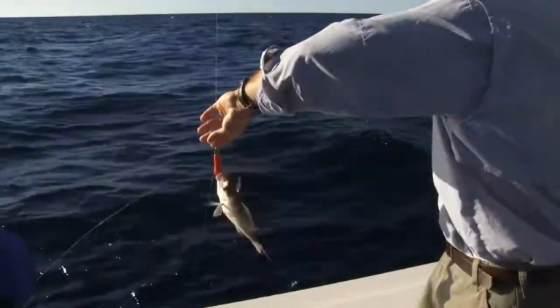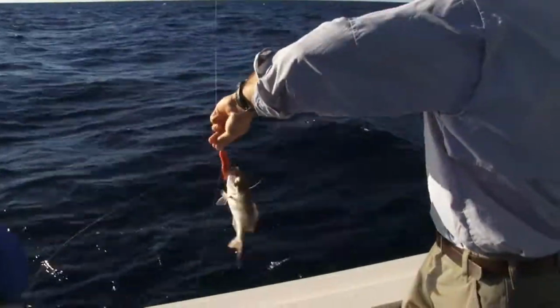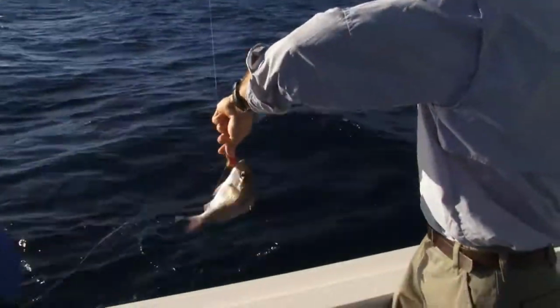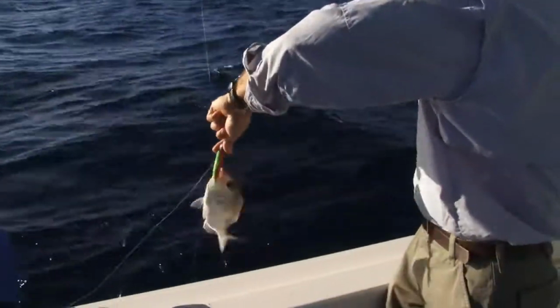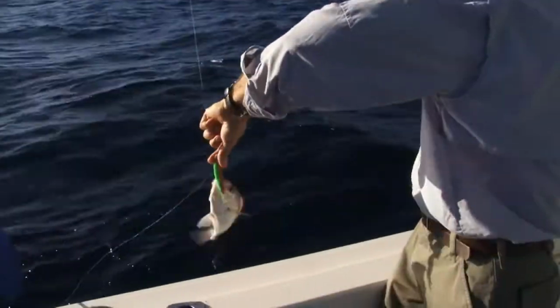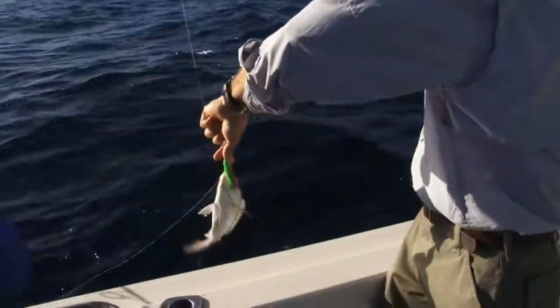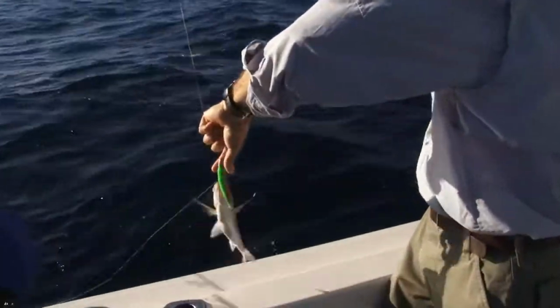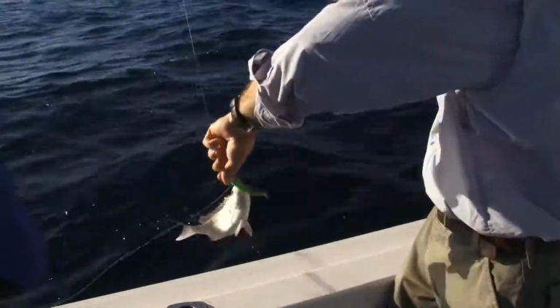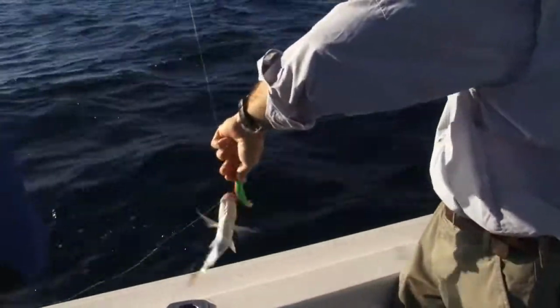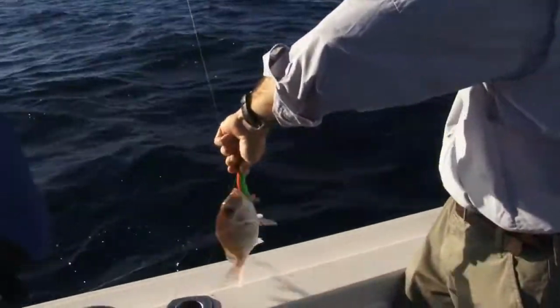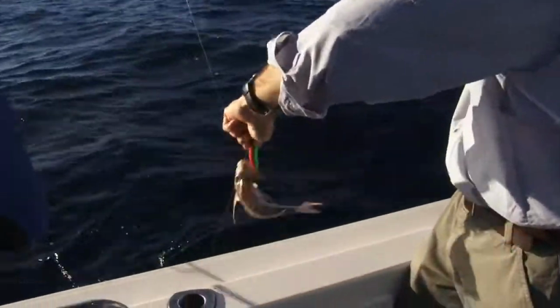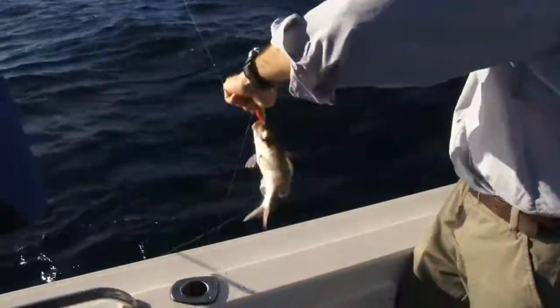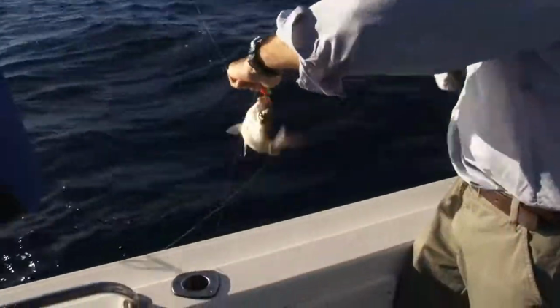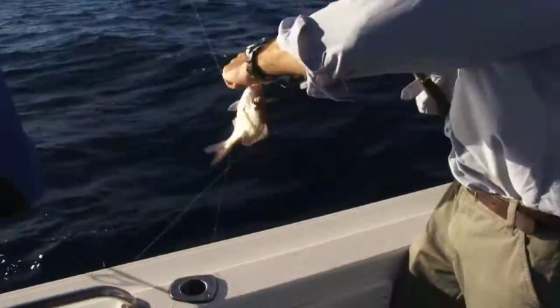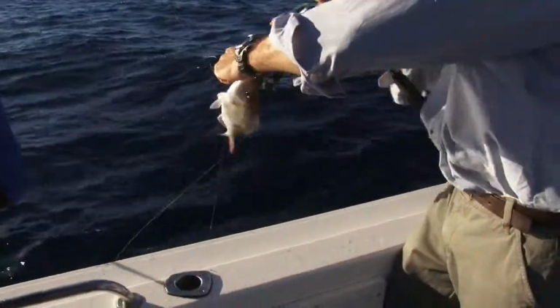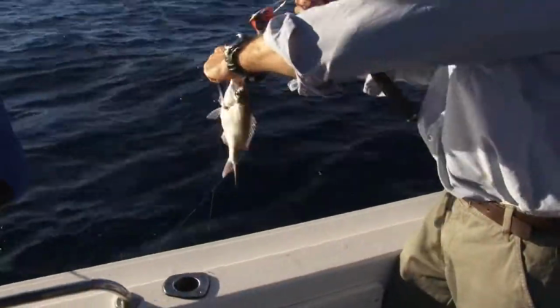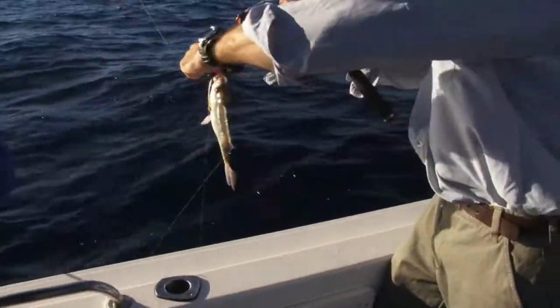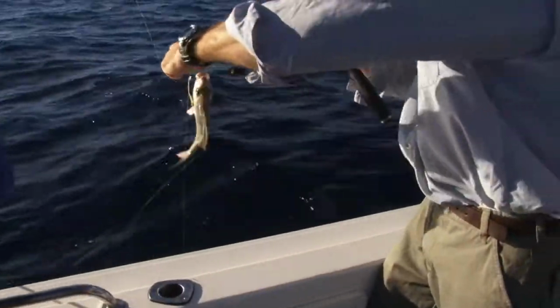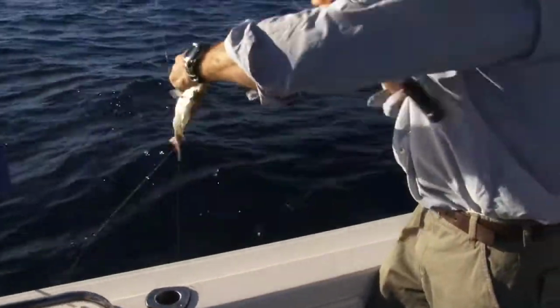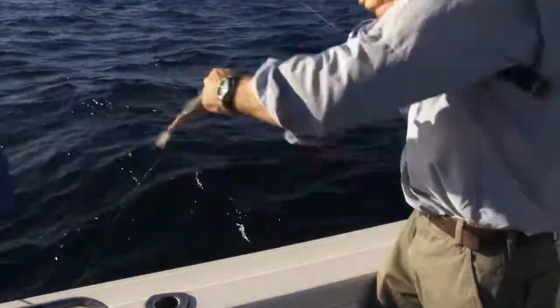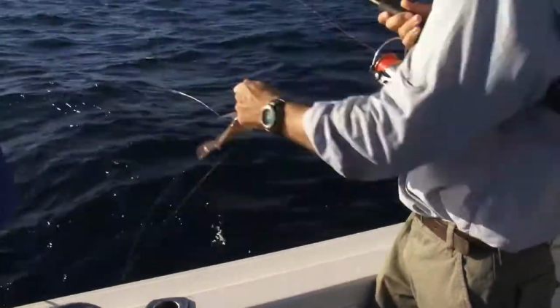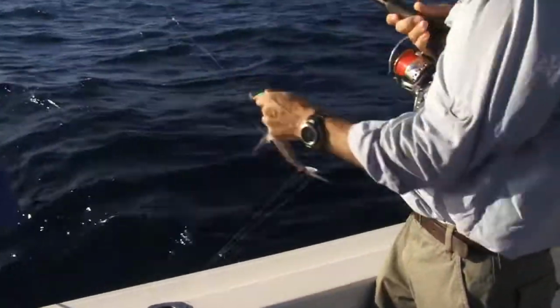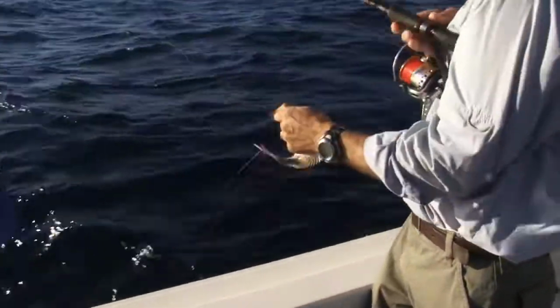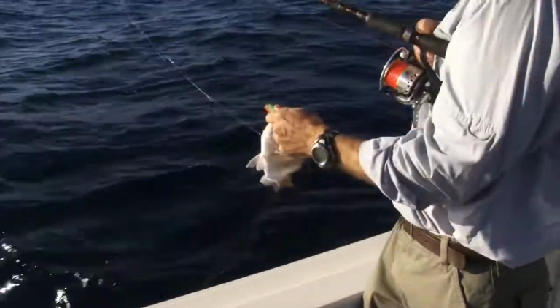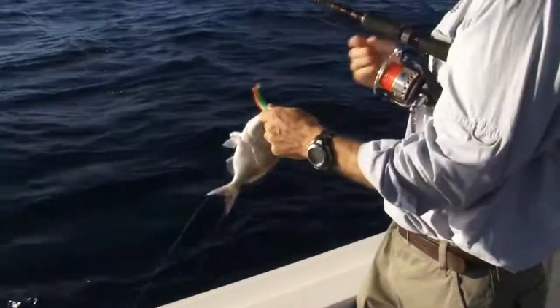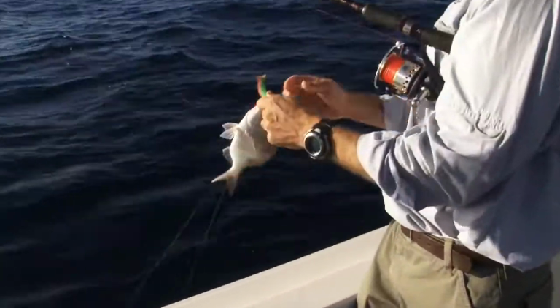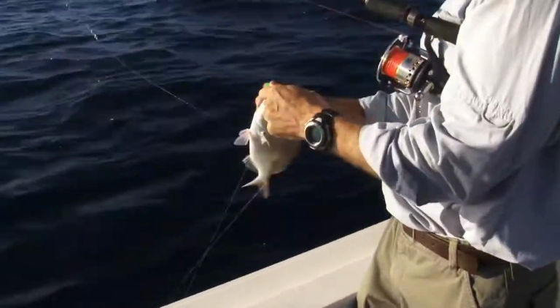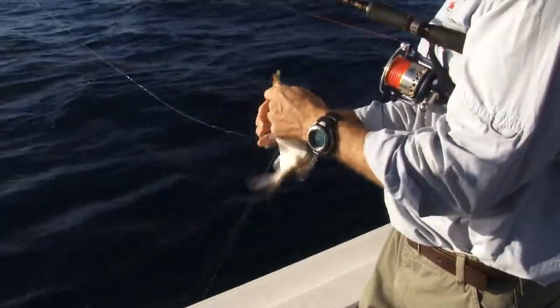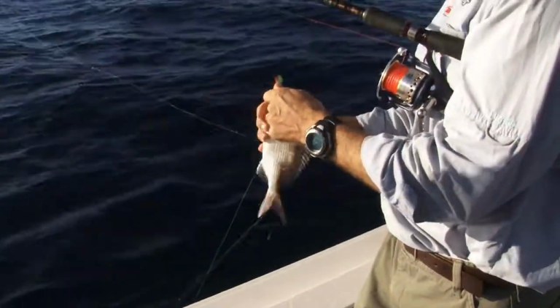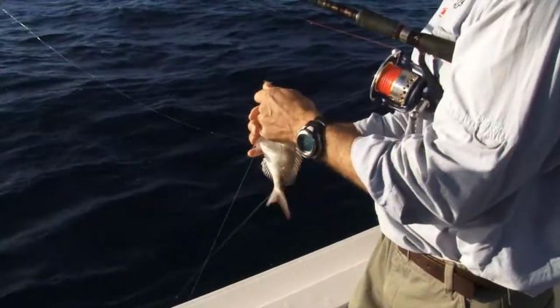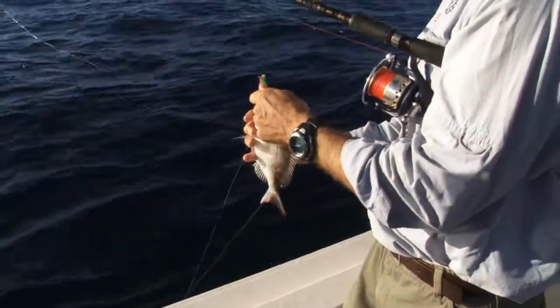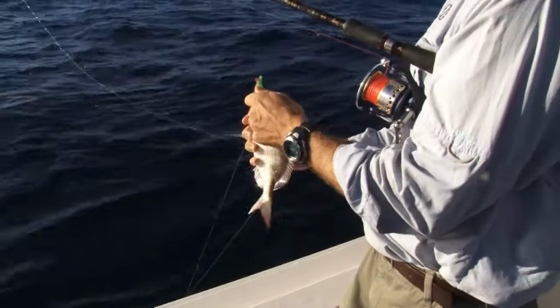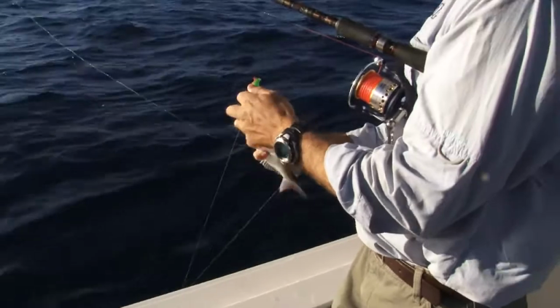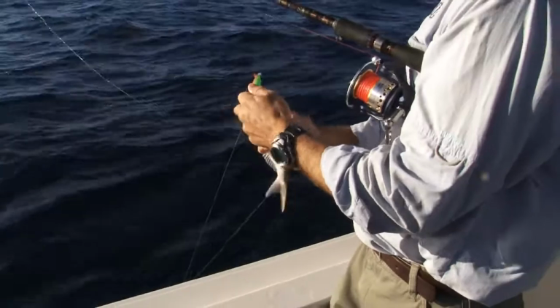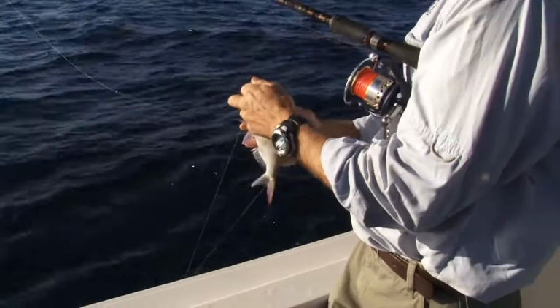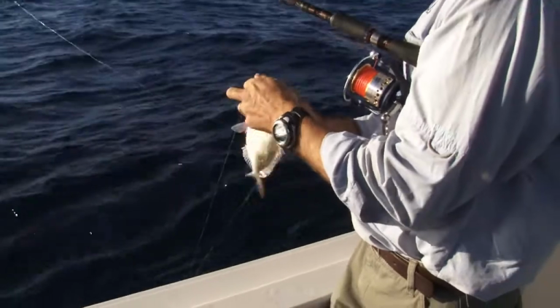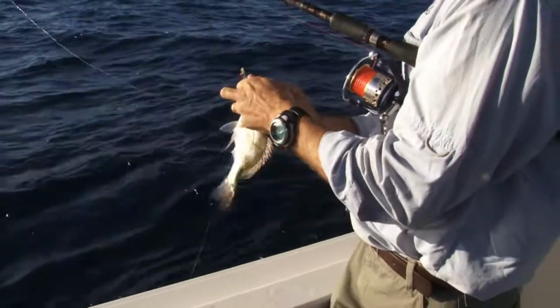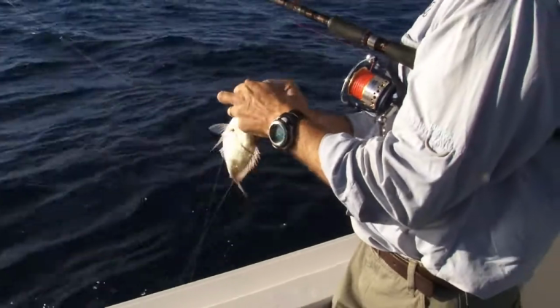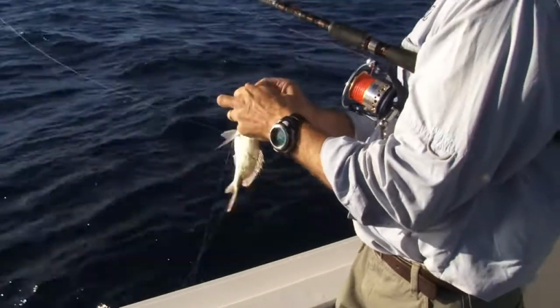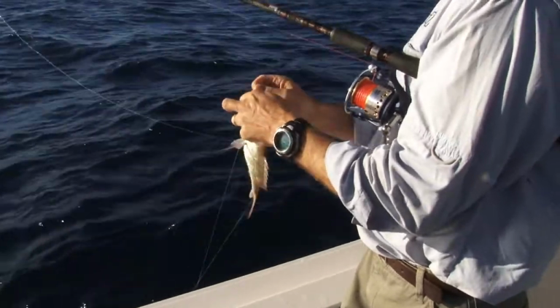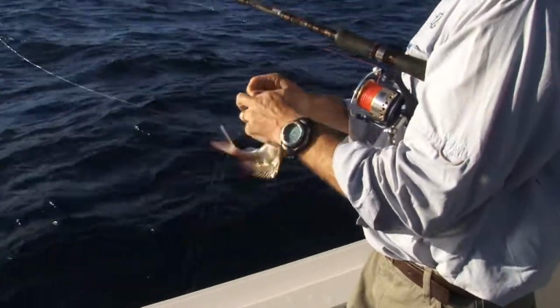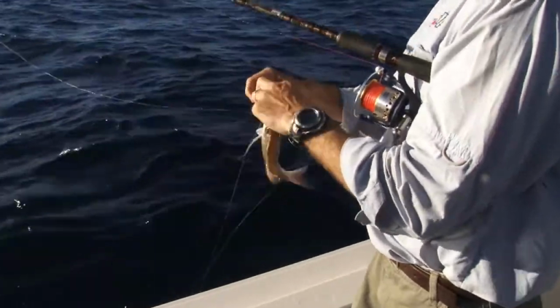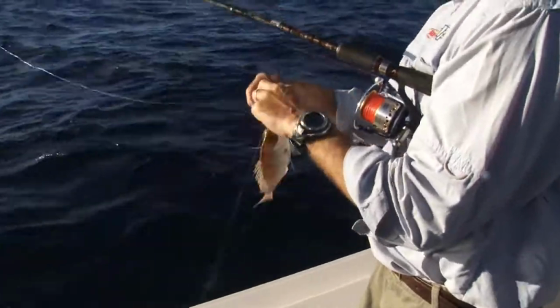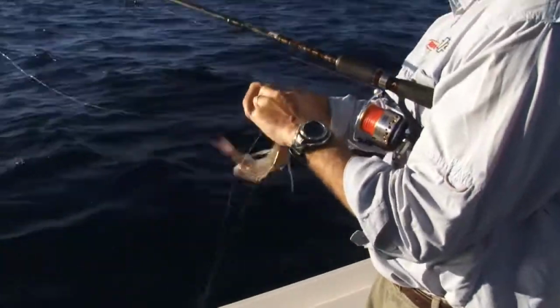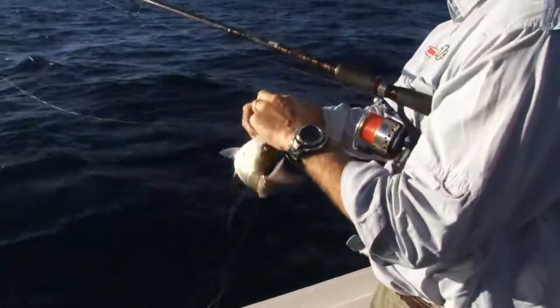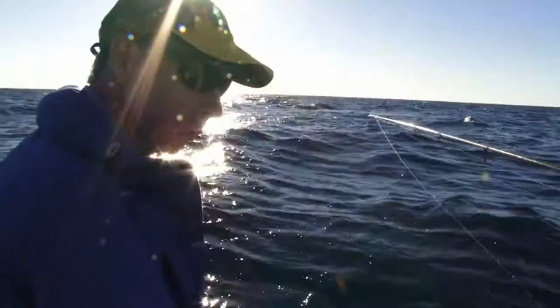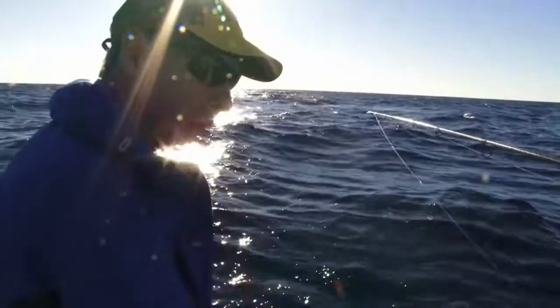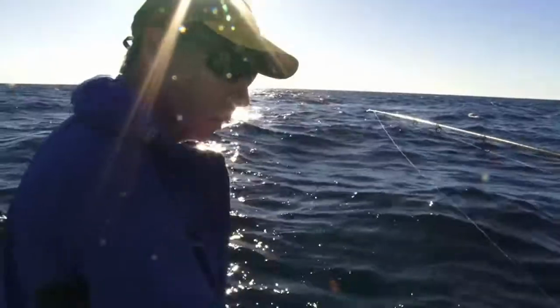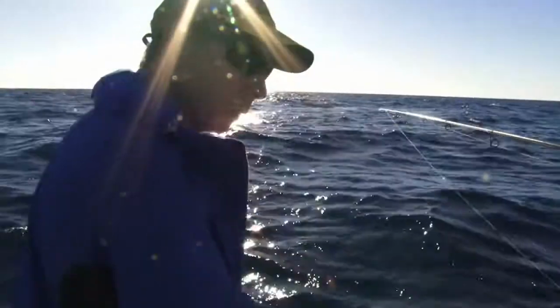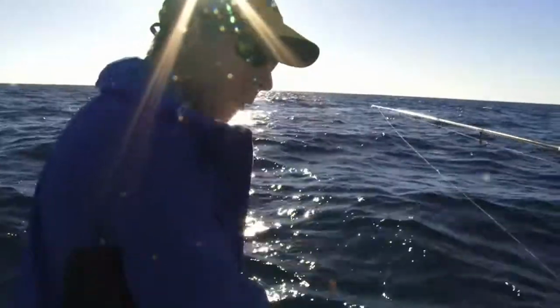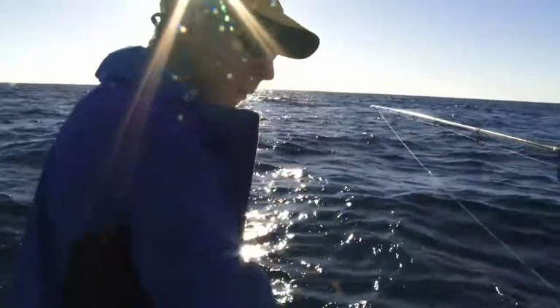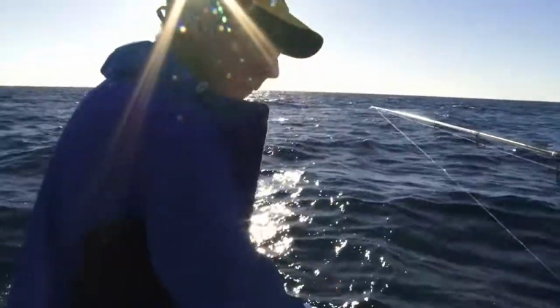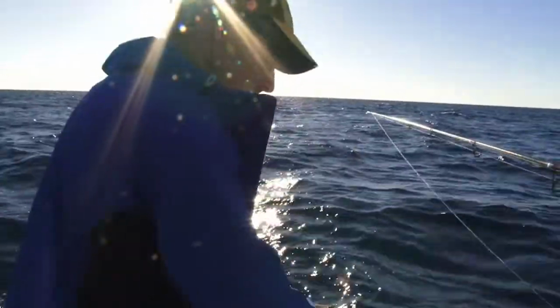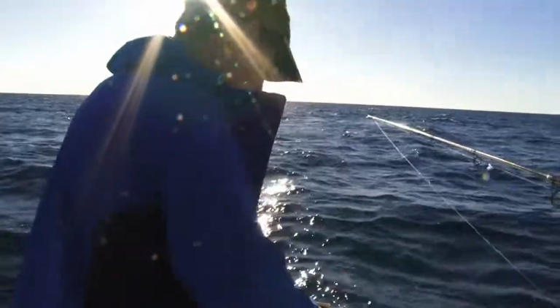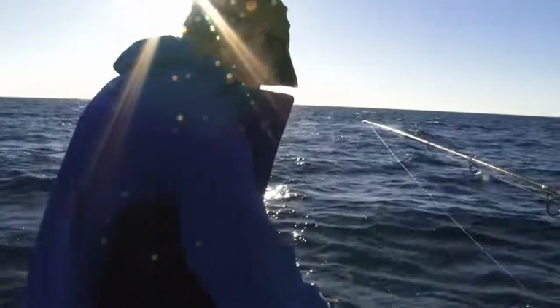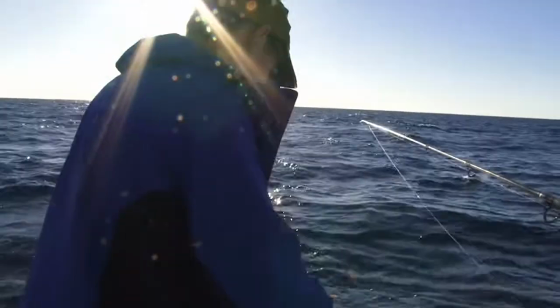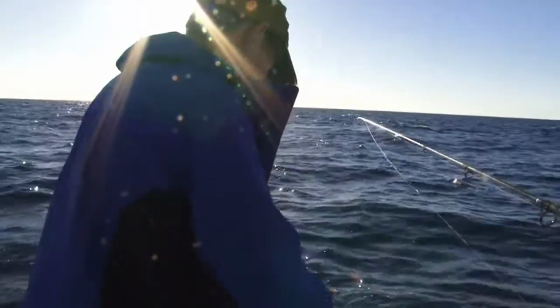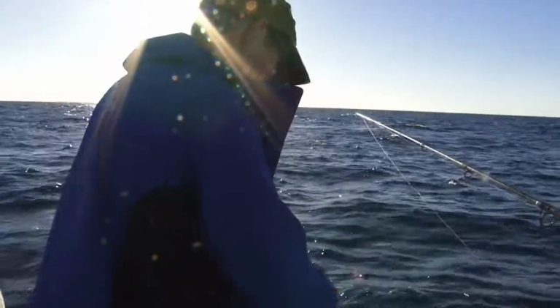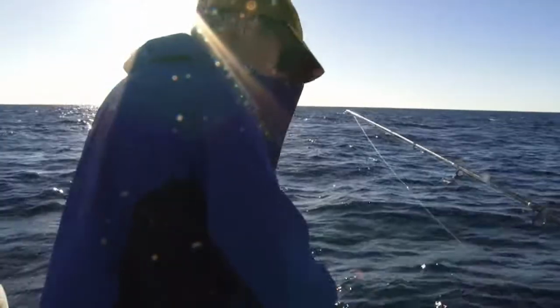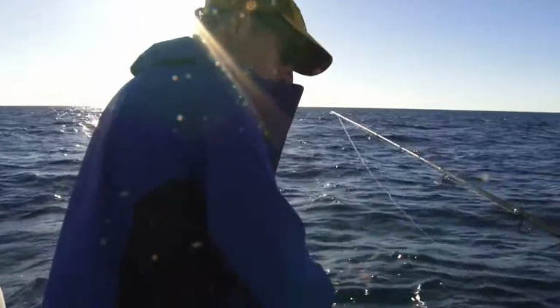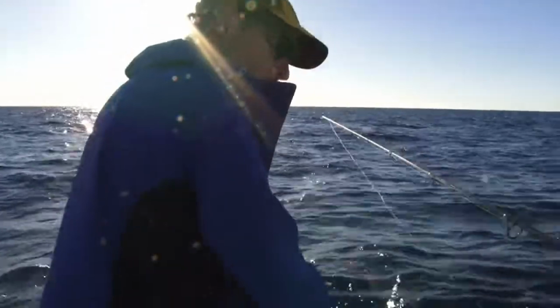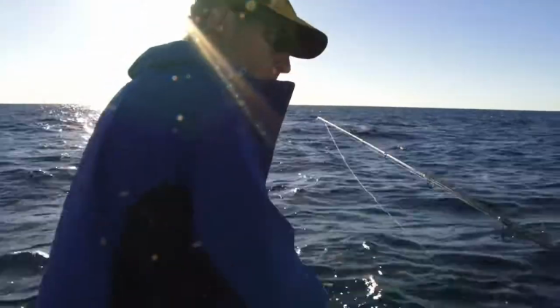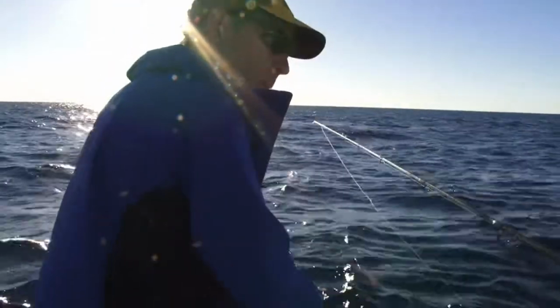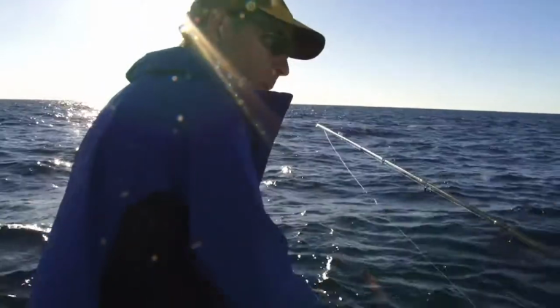Now we're getting the small squire — could be some big ones somewhere. Baby squire.